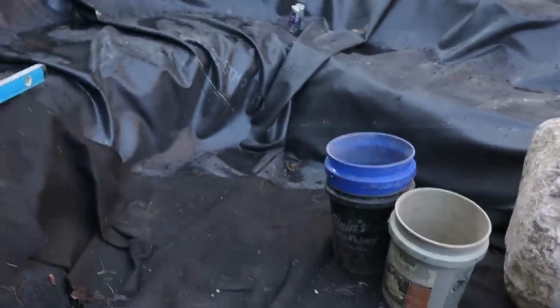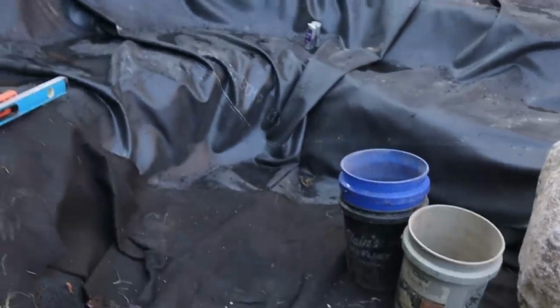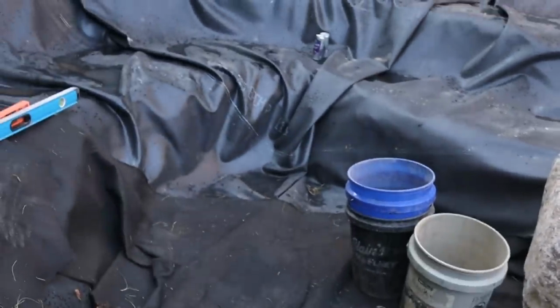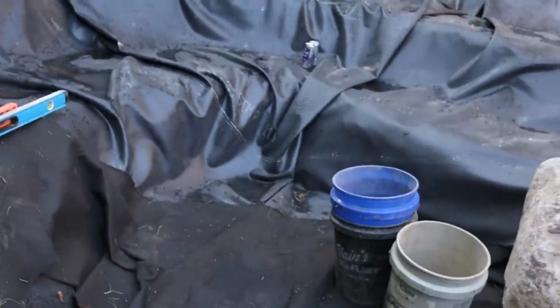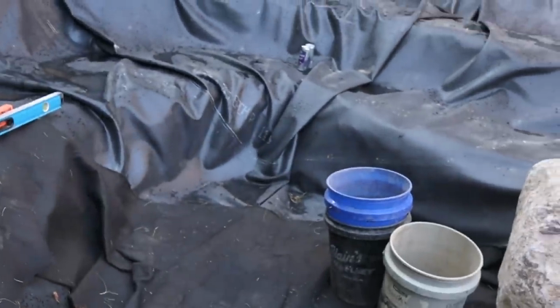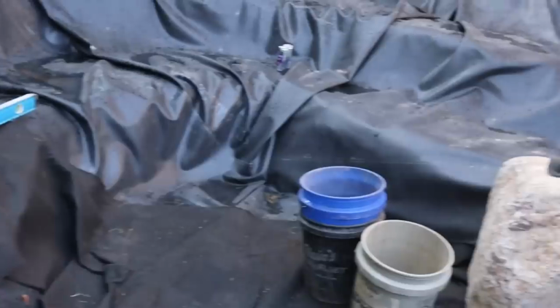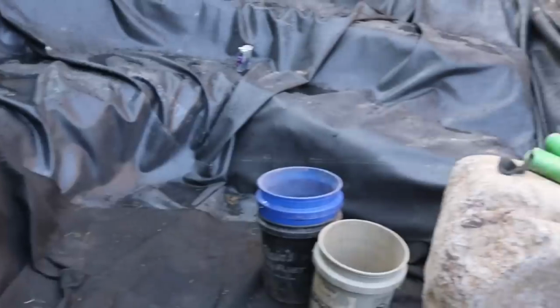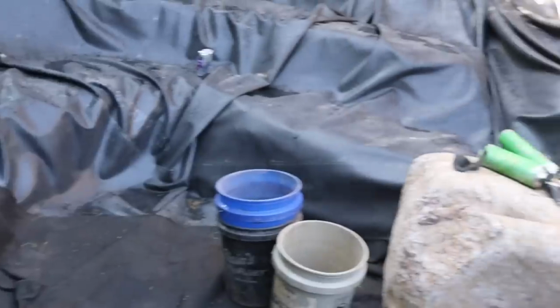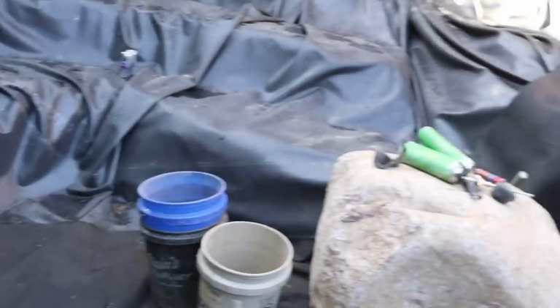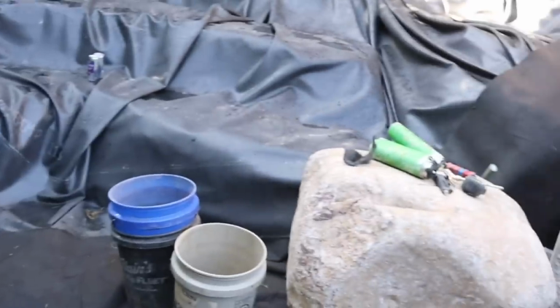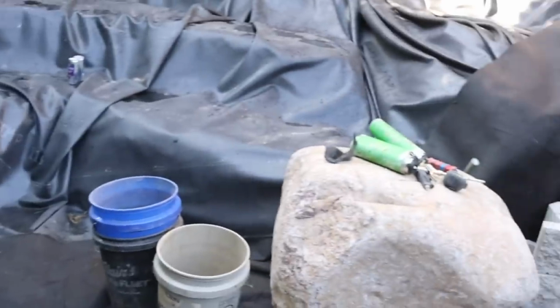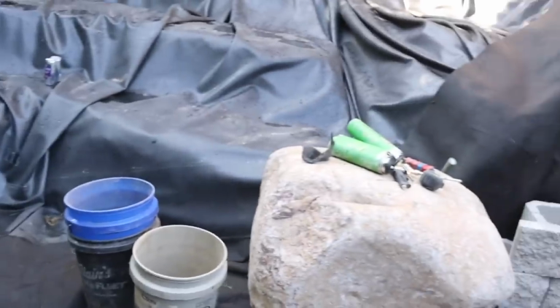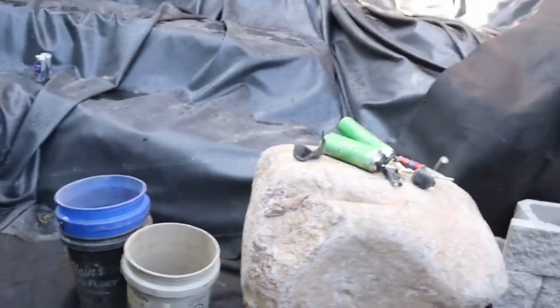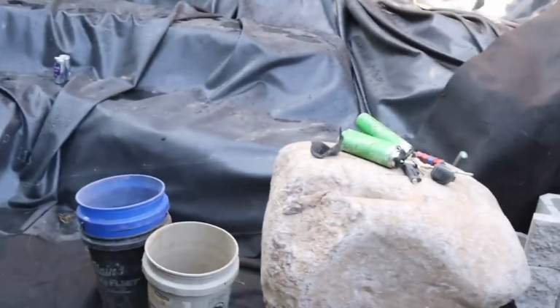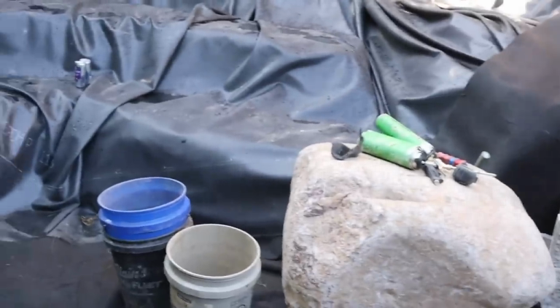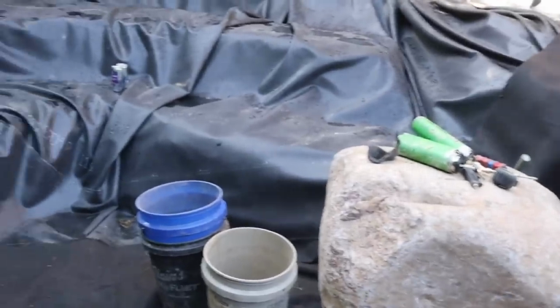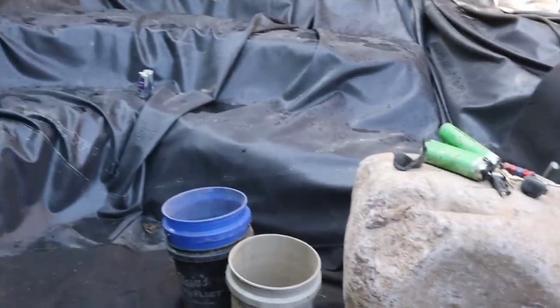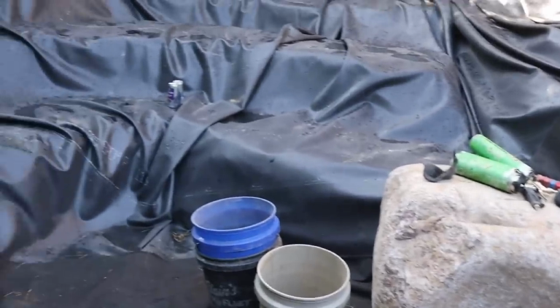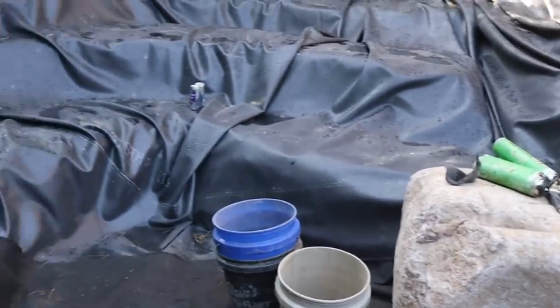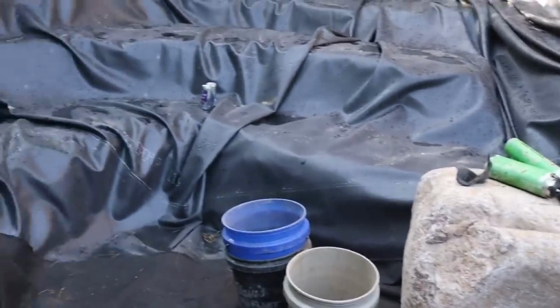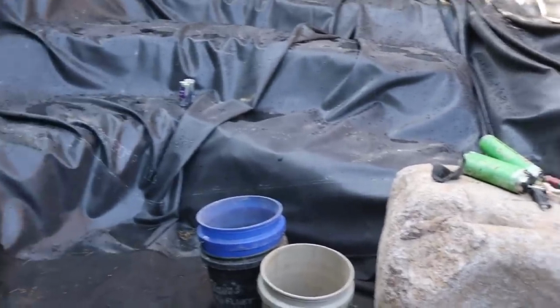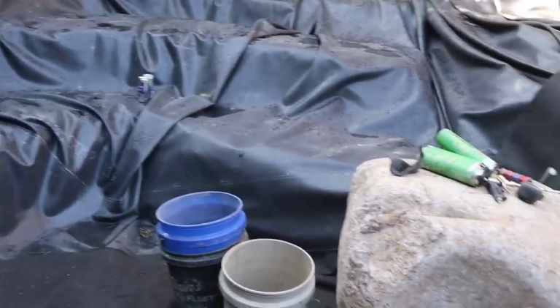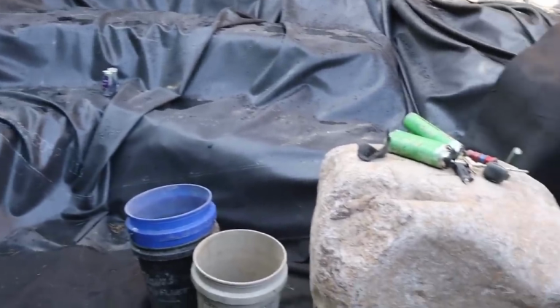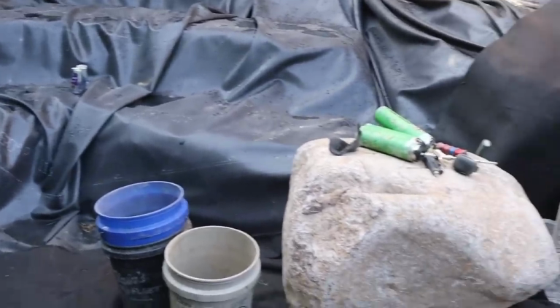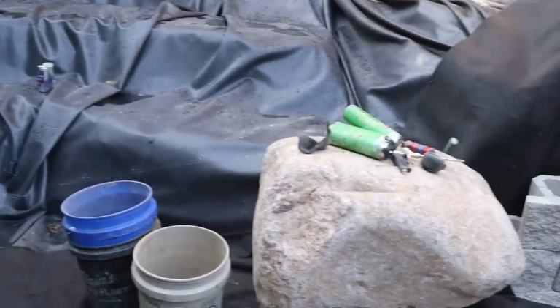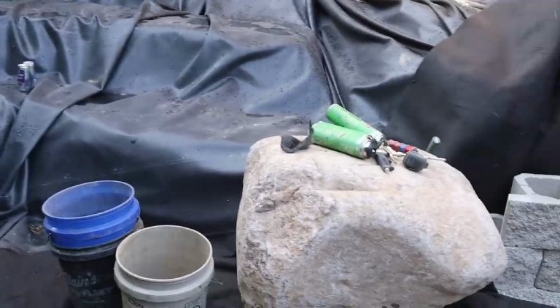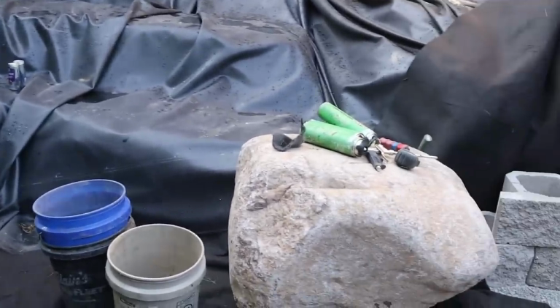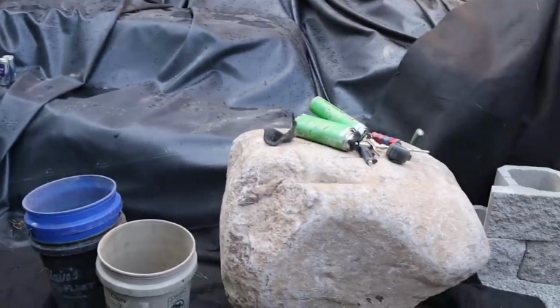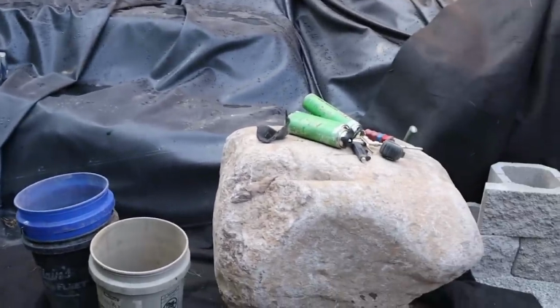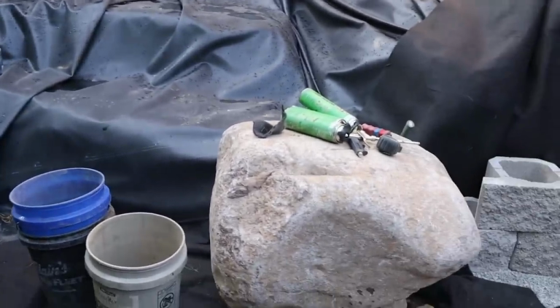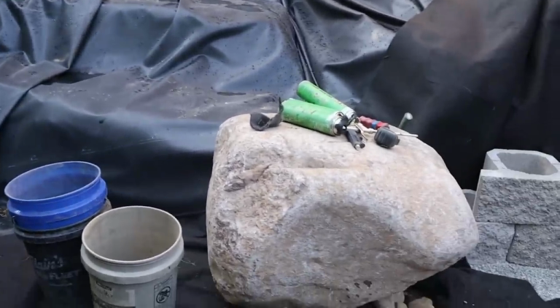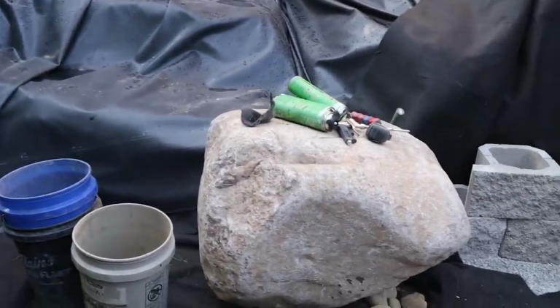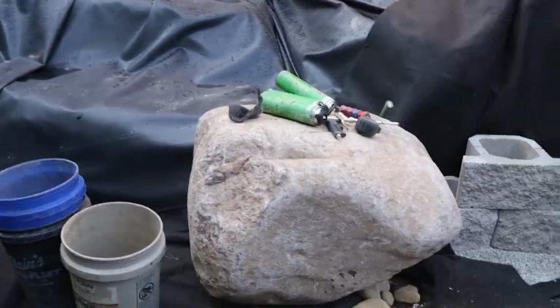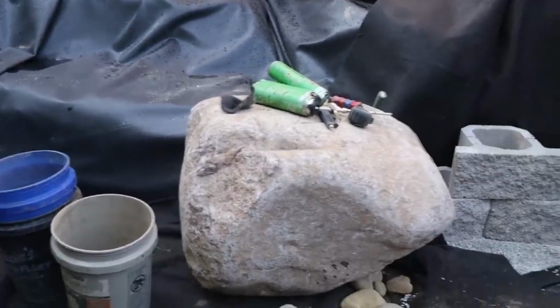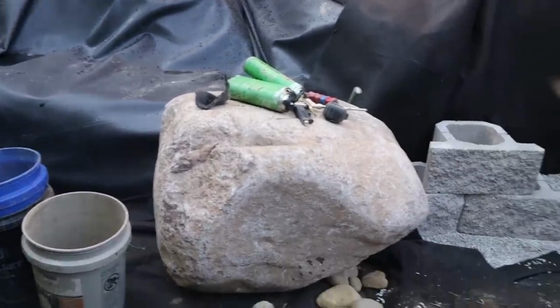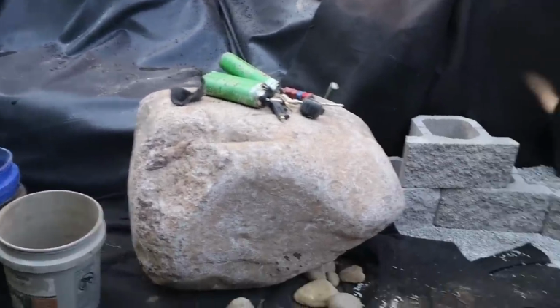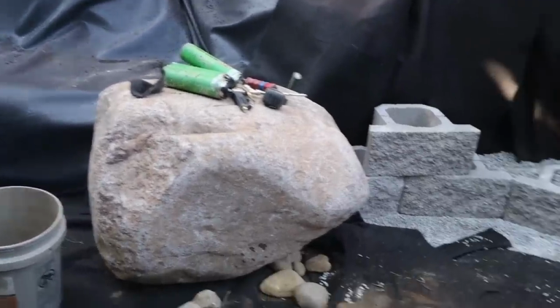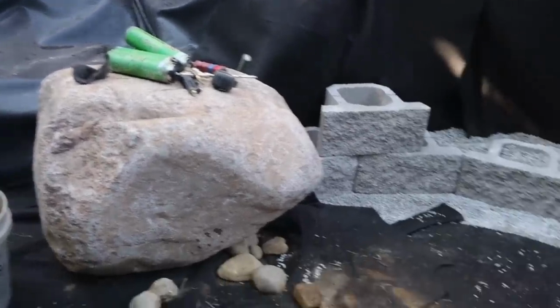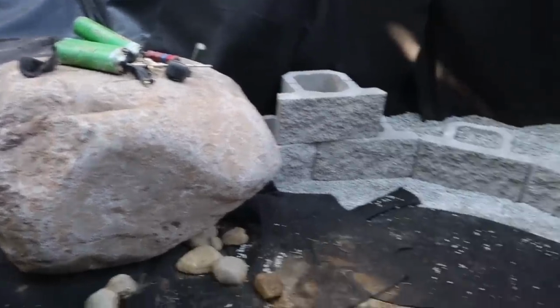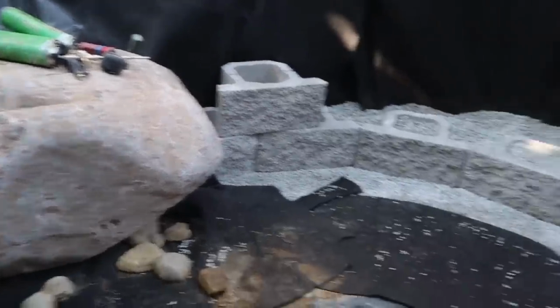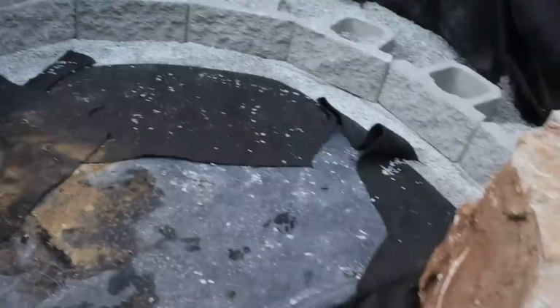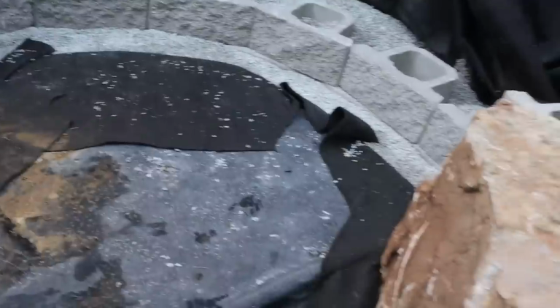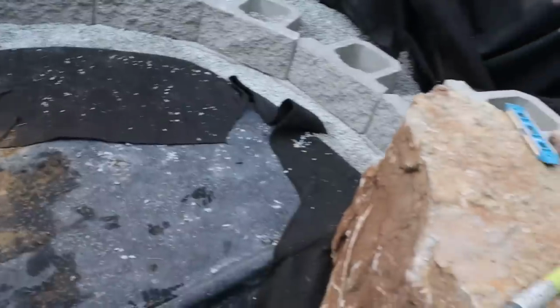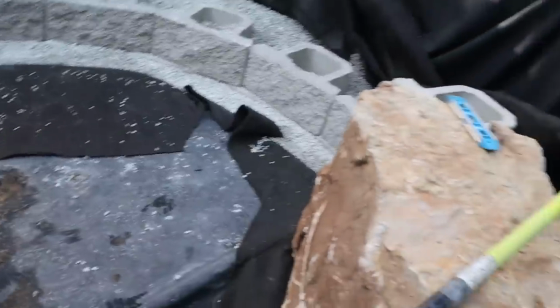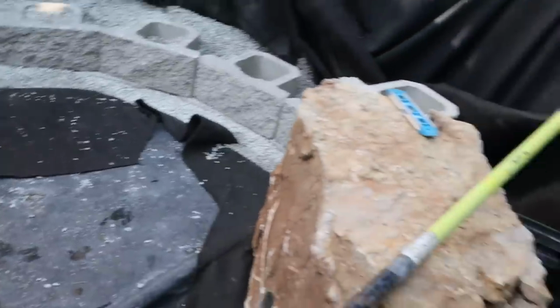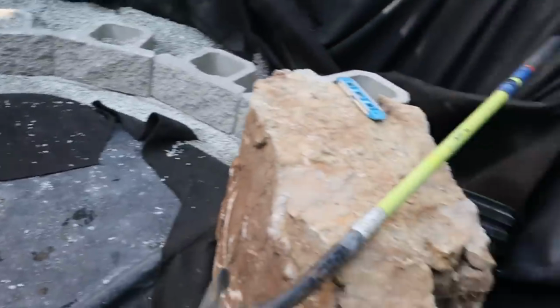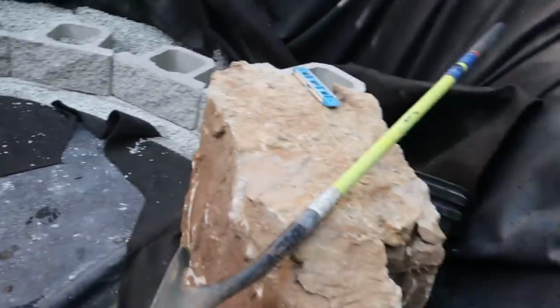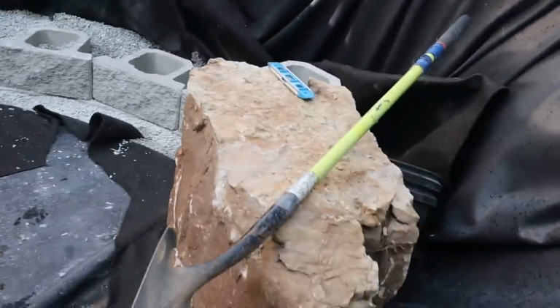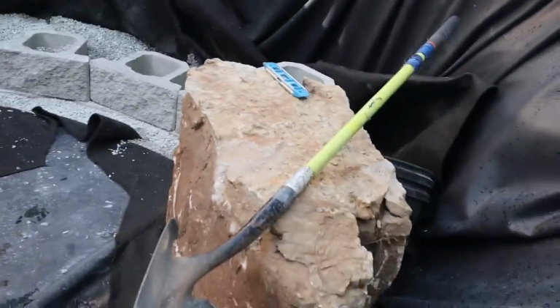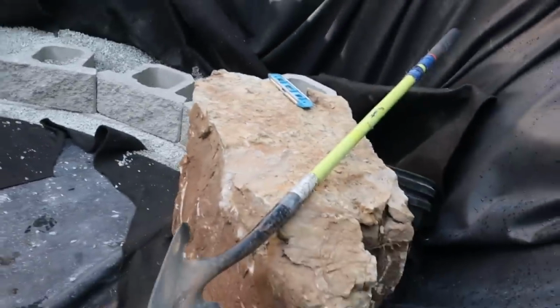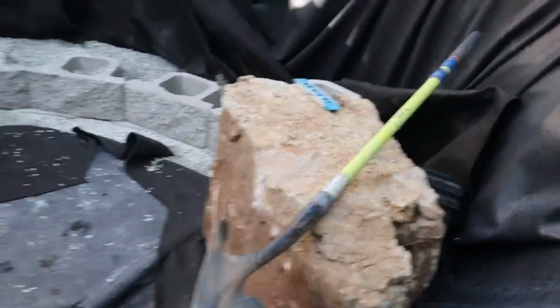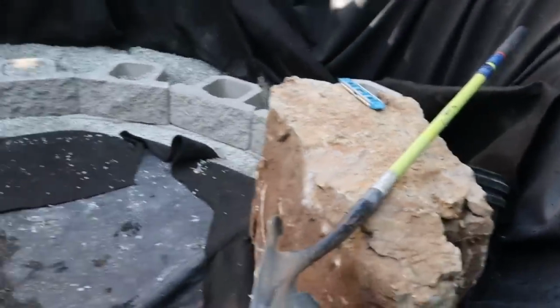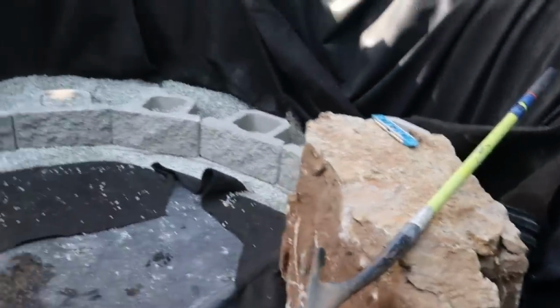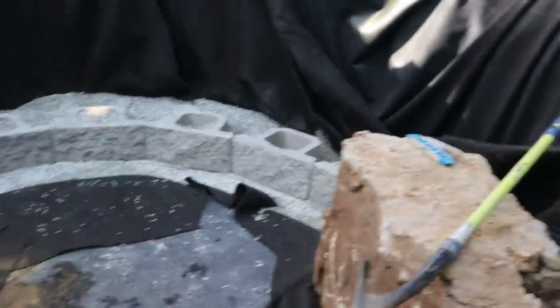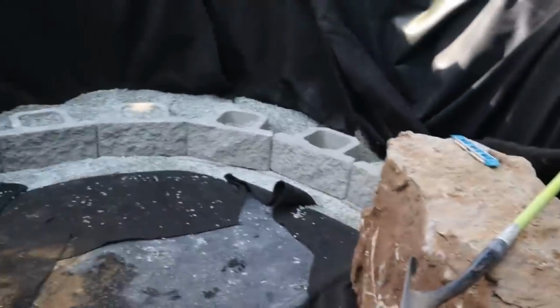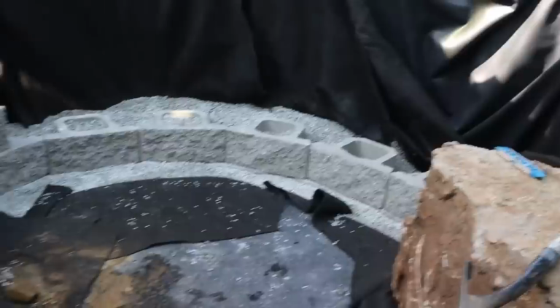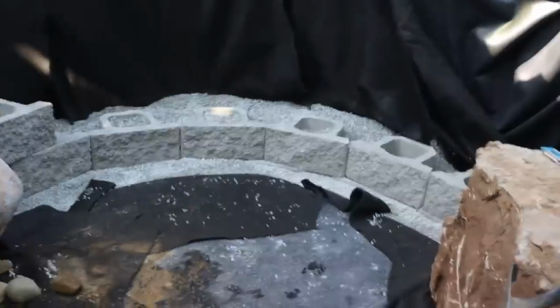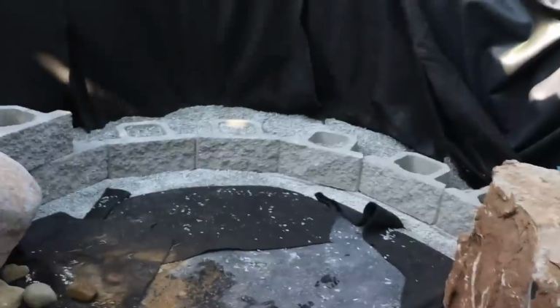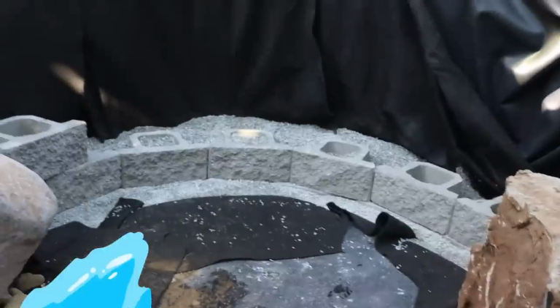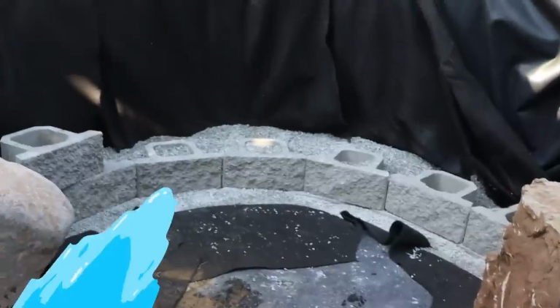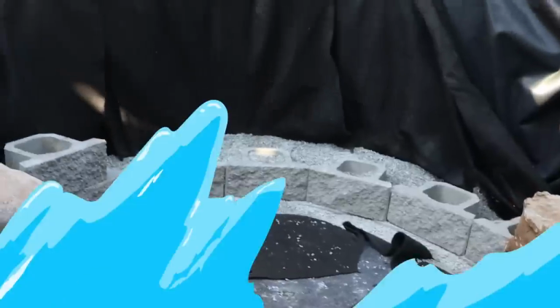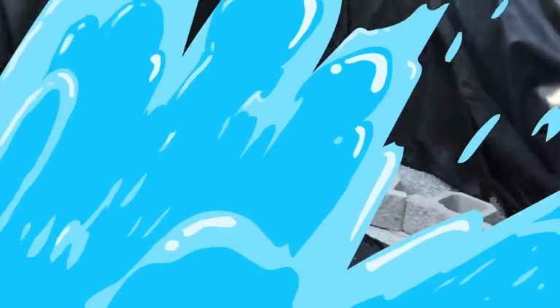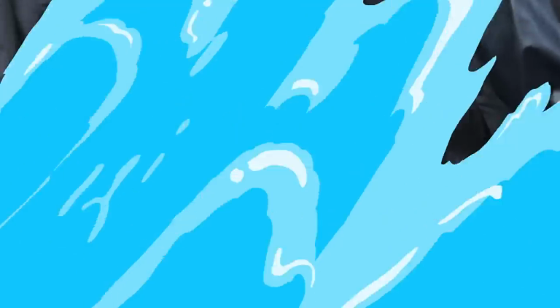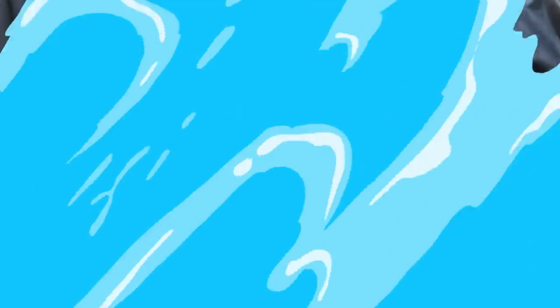We're gonna fly through rocking this pond. We're using some nice granite and some nice weathered limestone and moss rock. So stay tuned throughout the day.